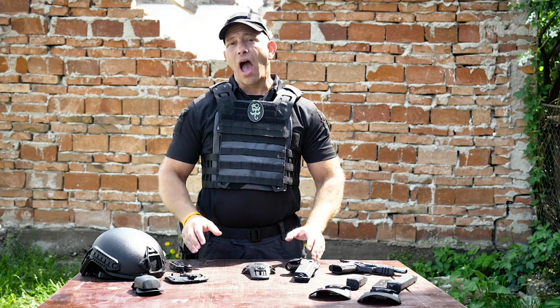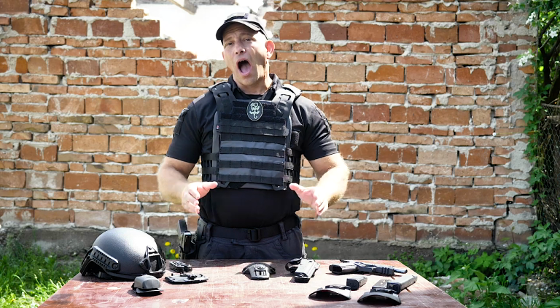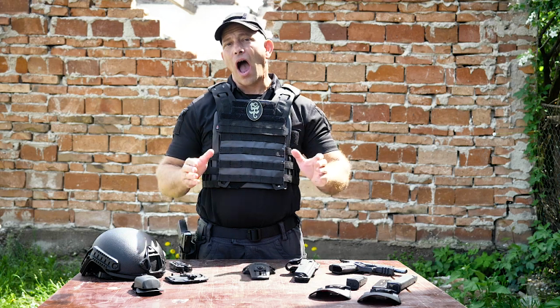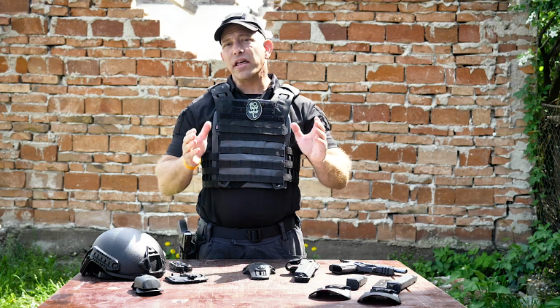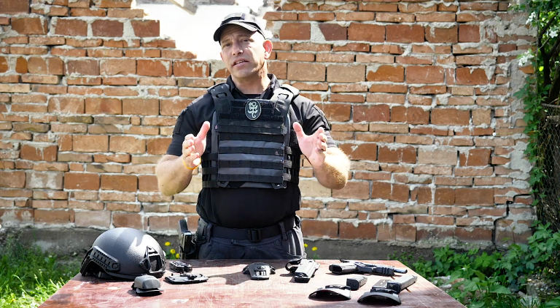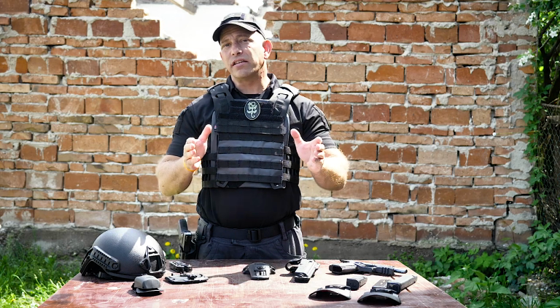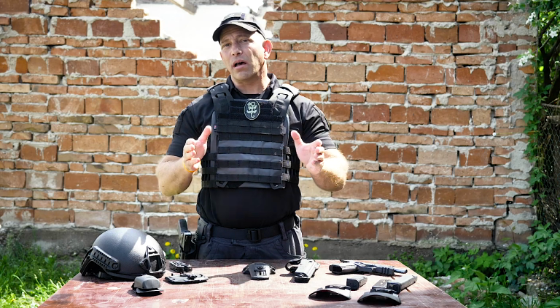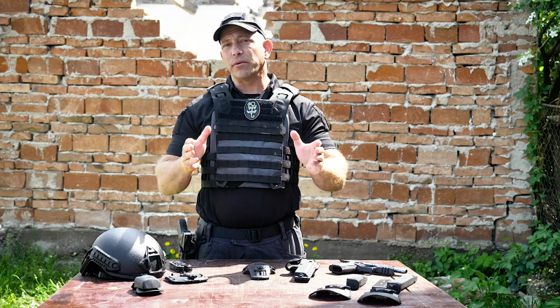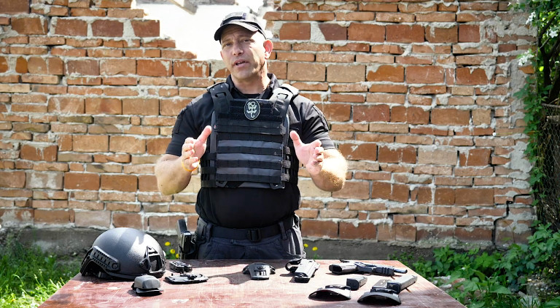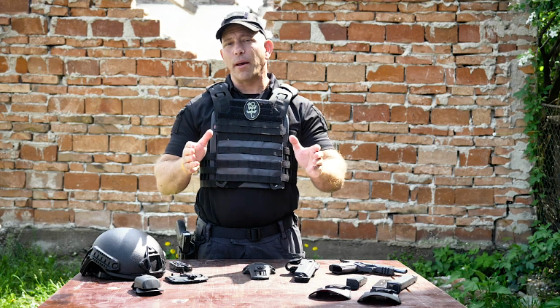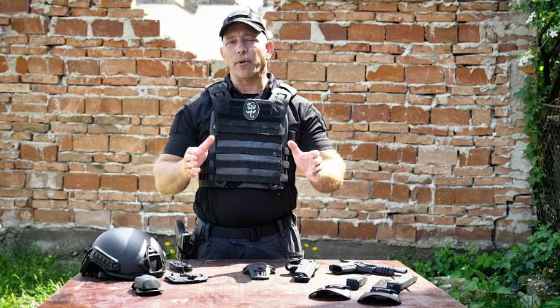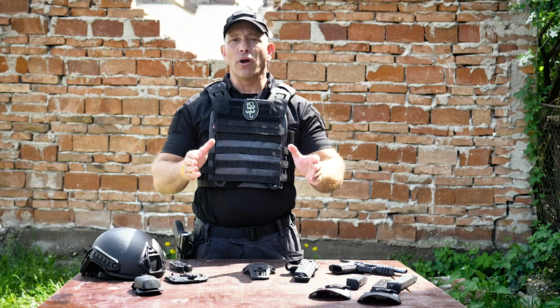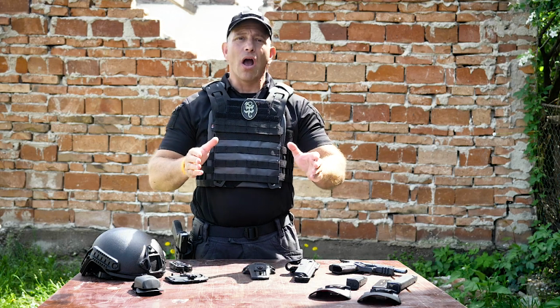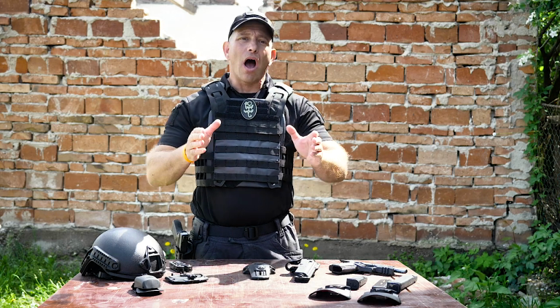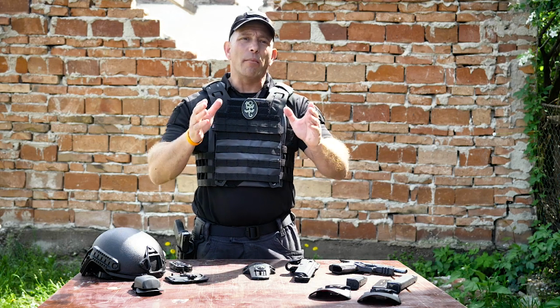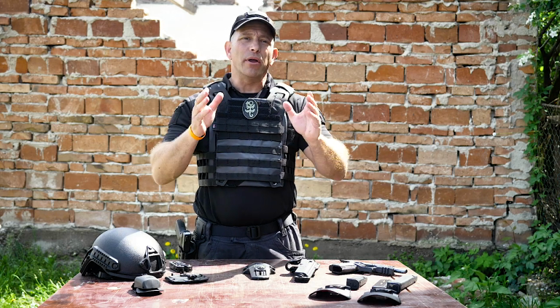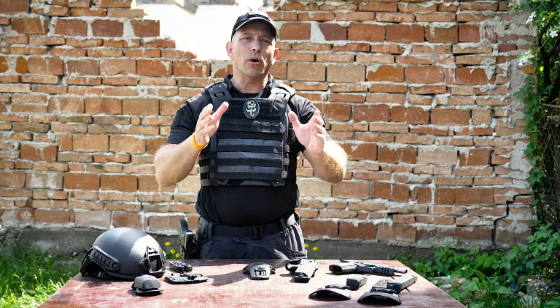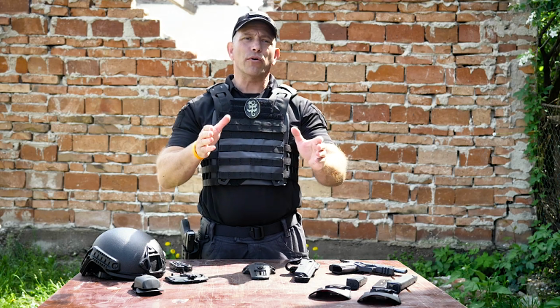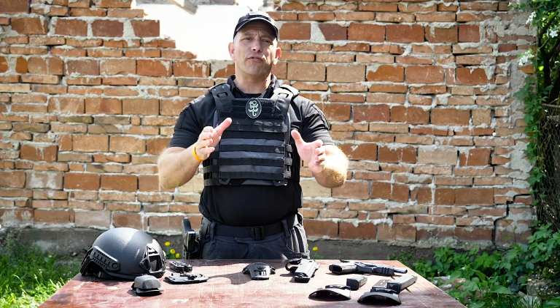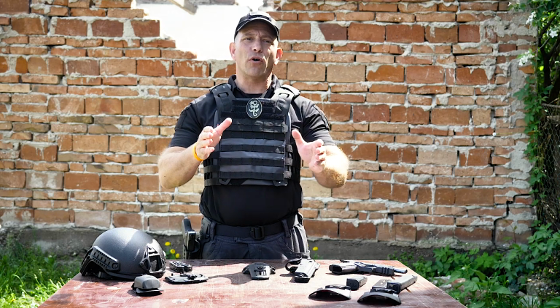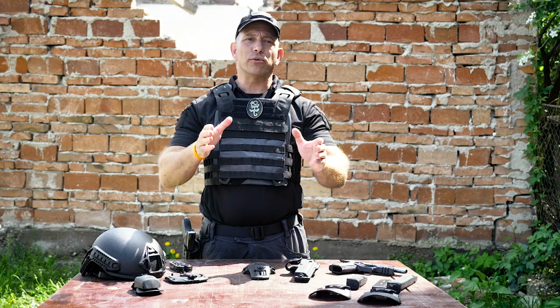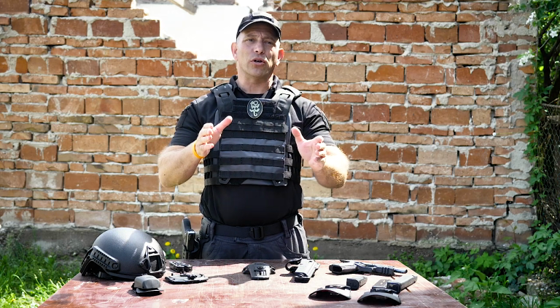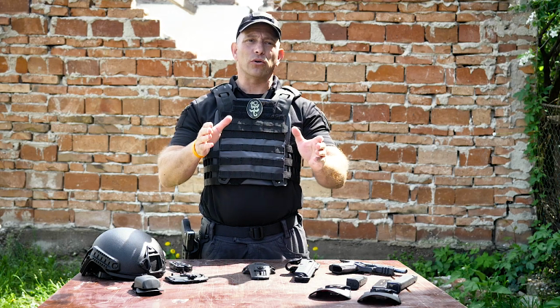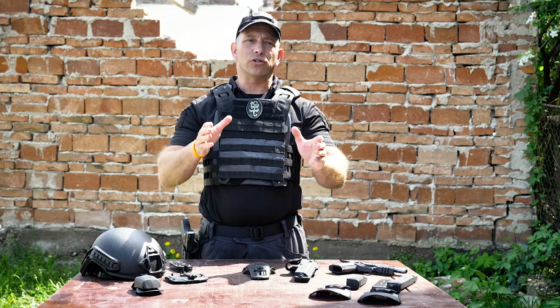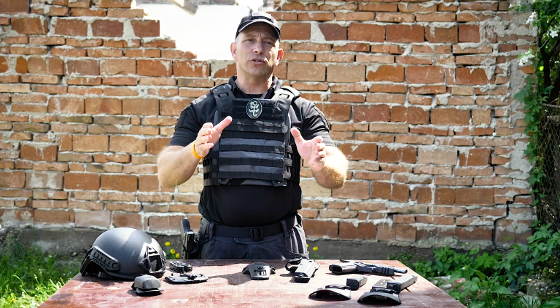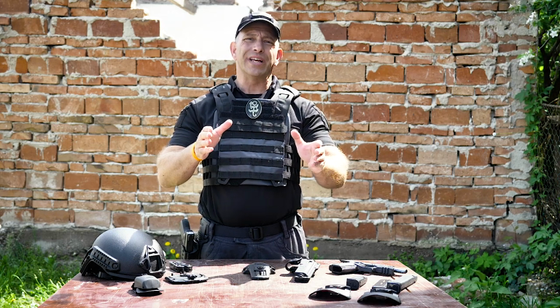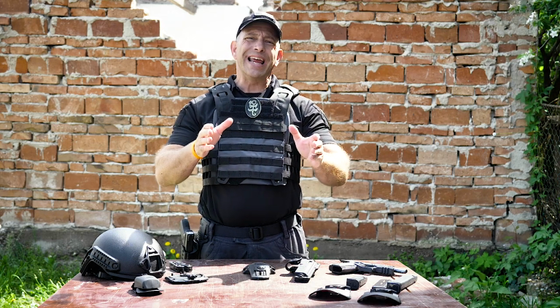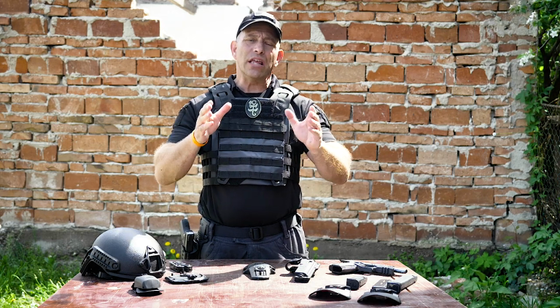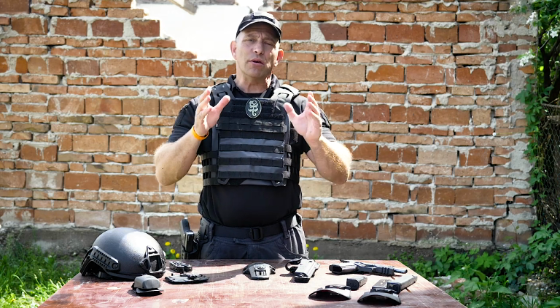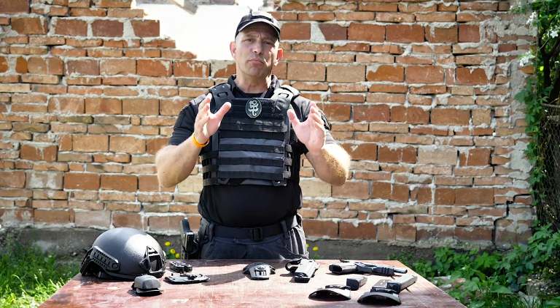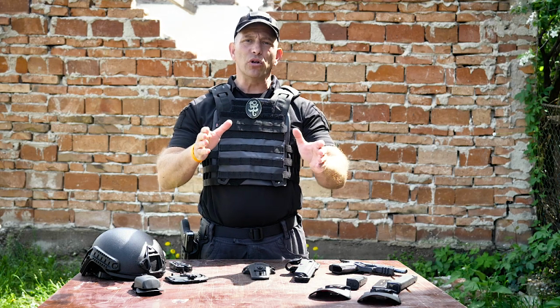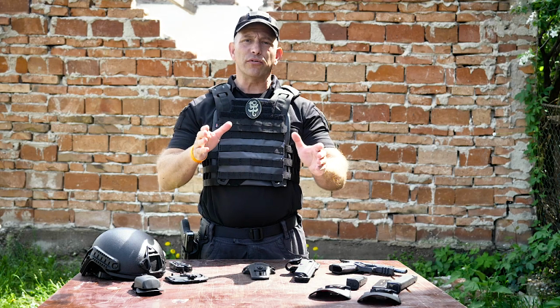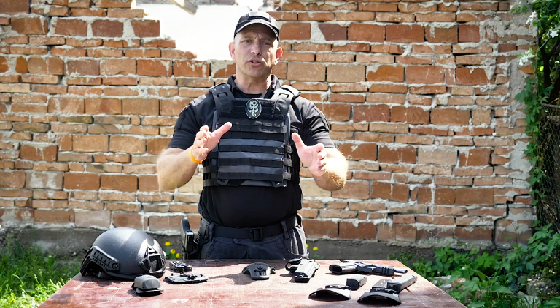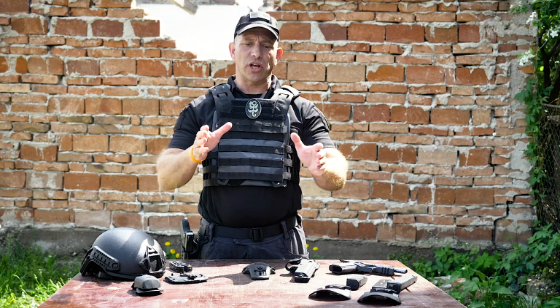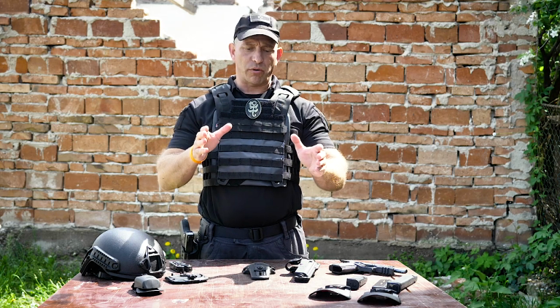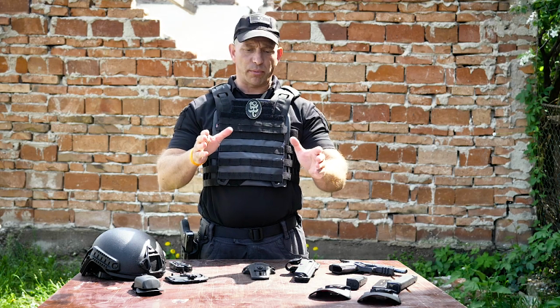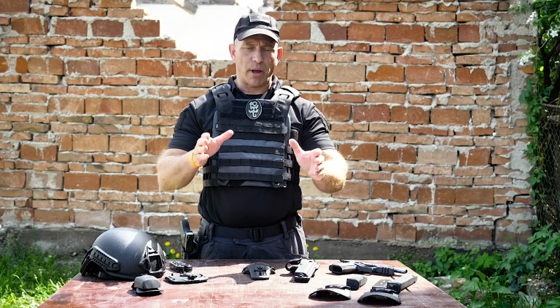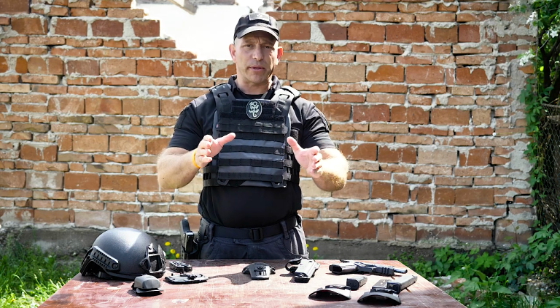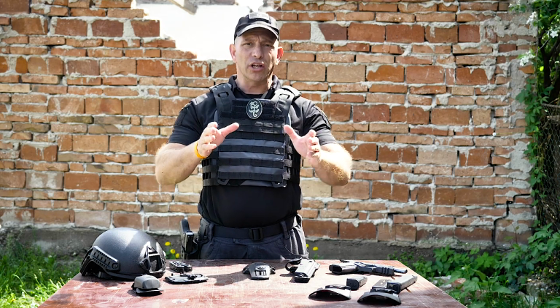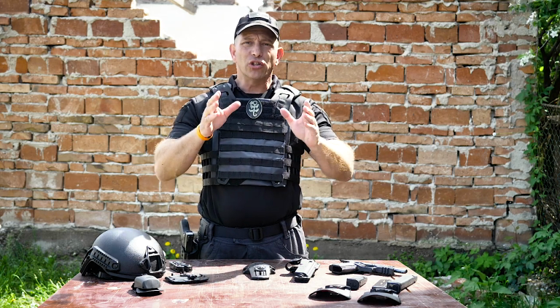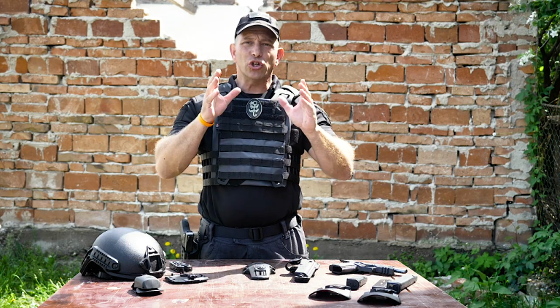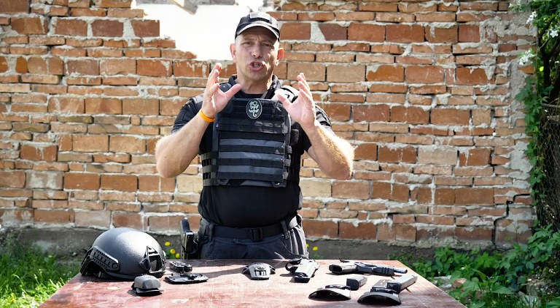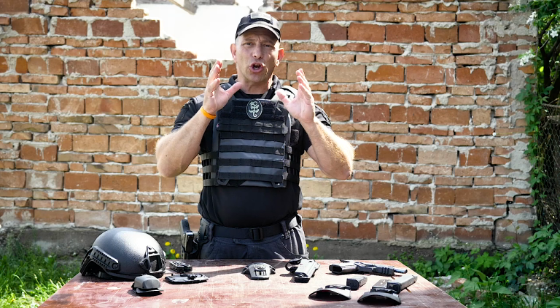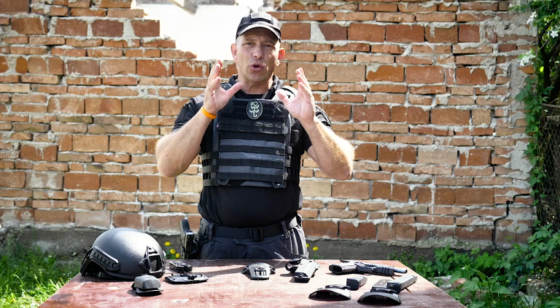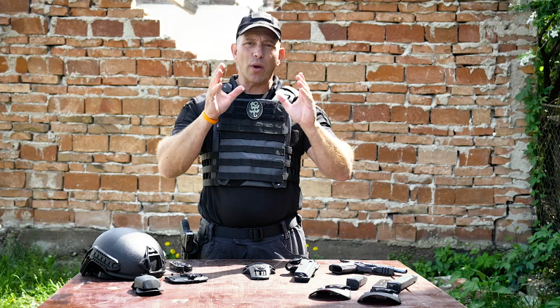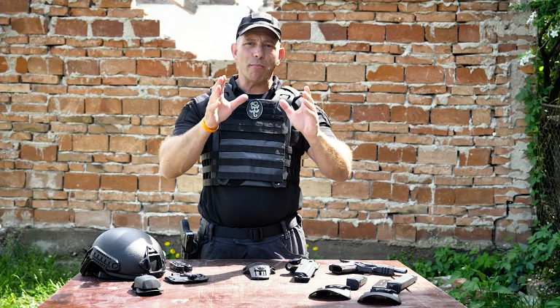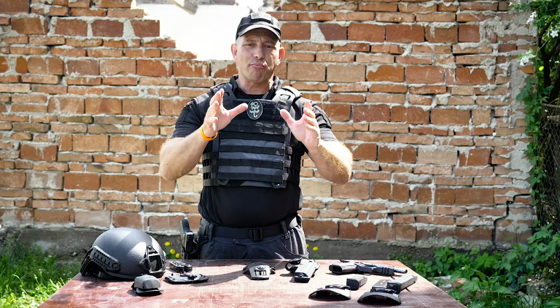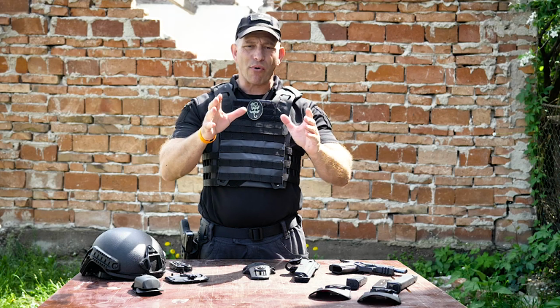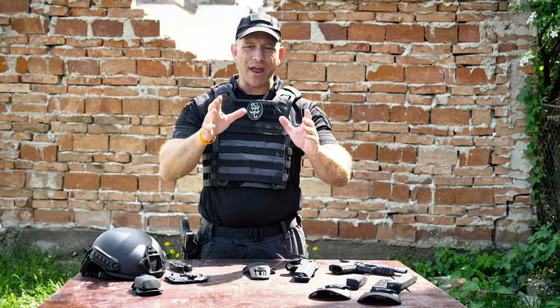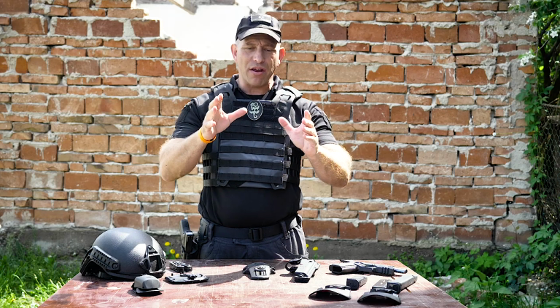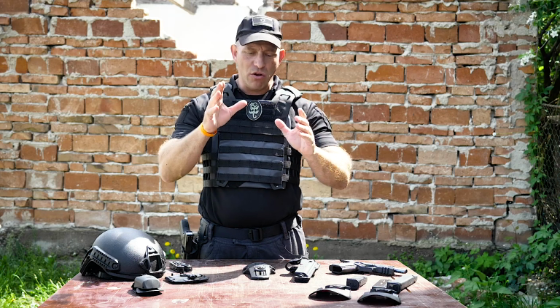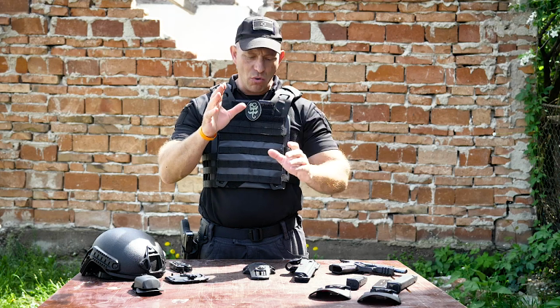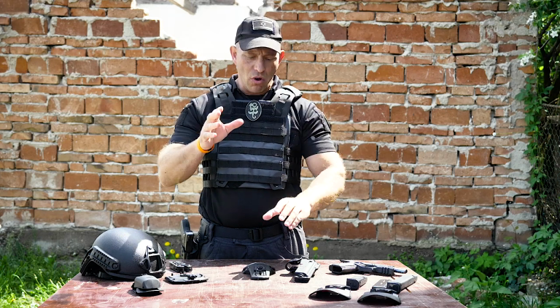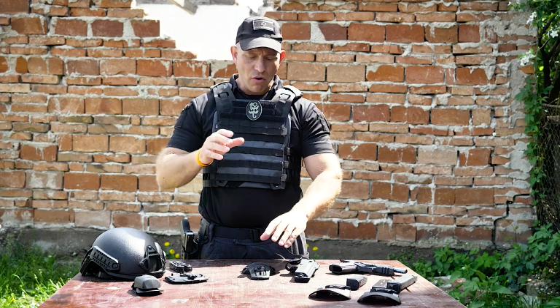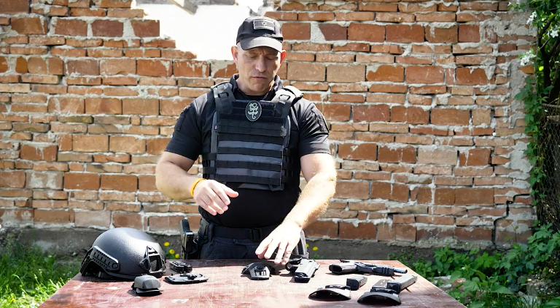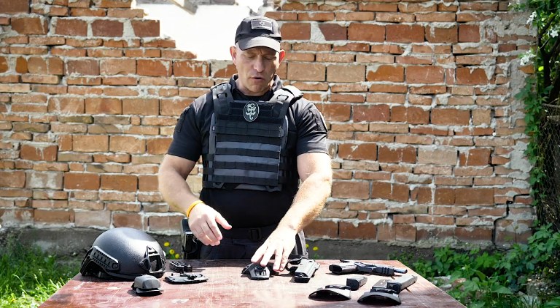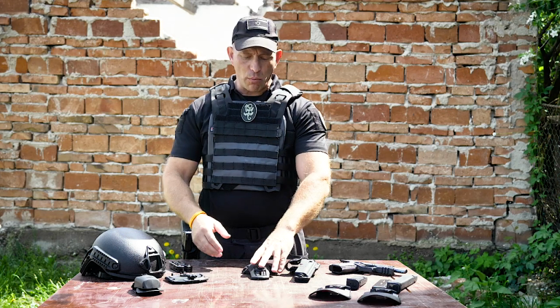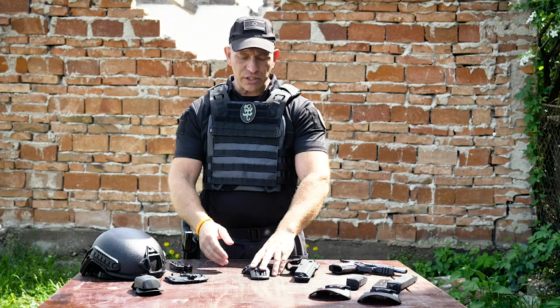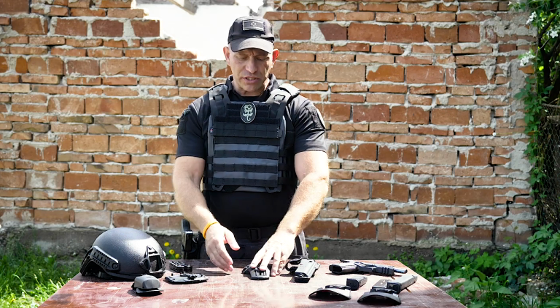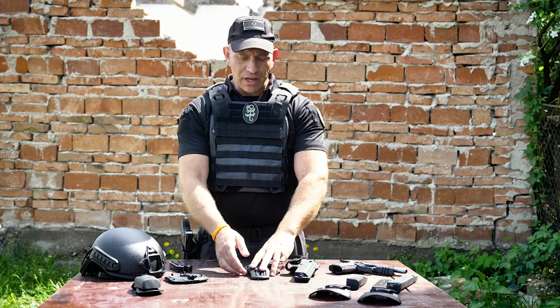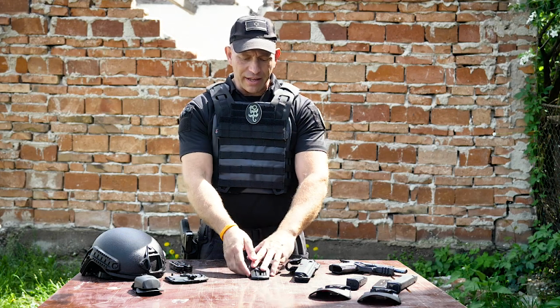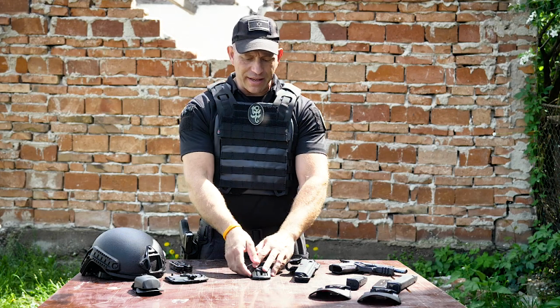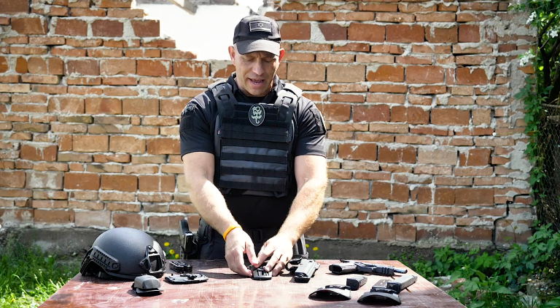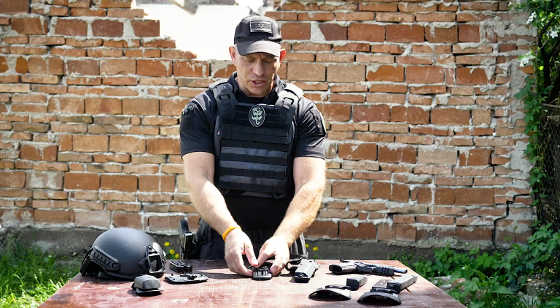Hi, this is Double Tapper. I'm here with Phobos holsters in the beautiful Czech Republic to show you a brand new Phobos attachment.